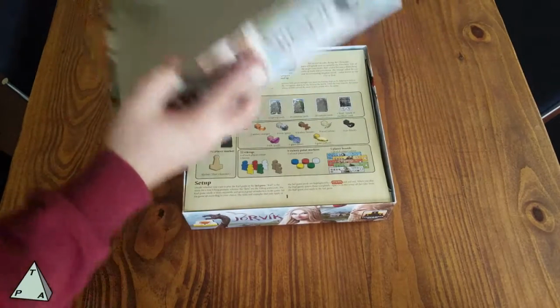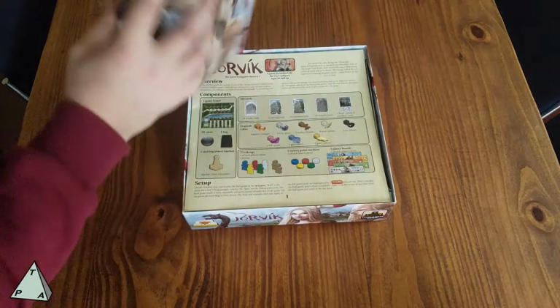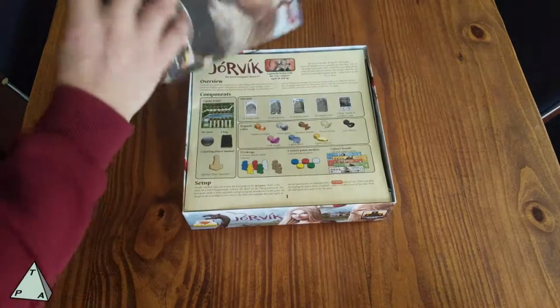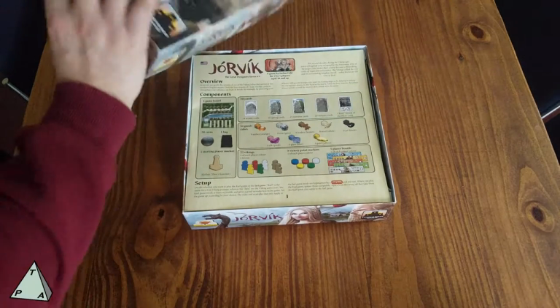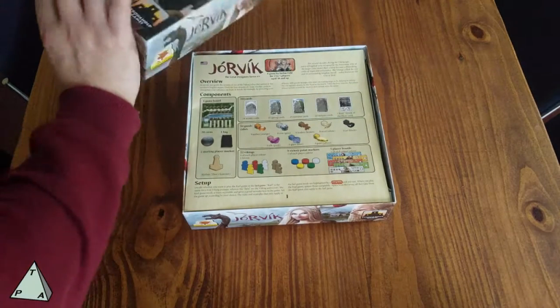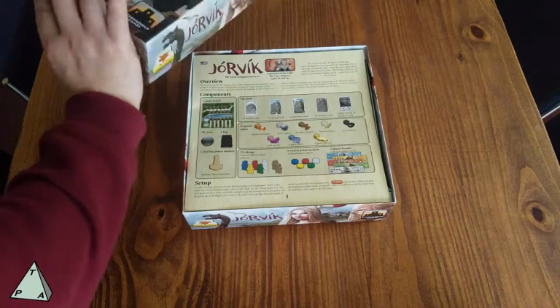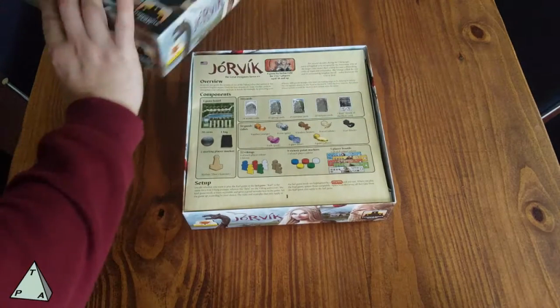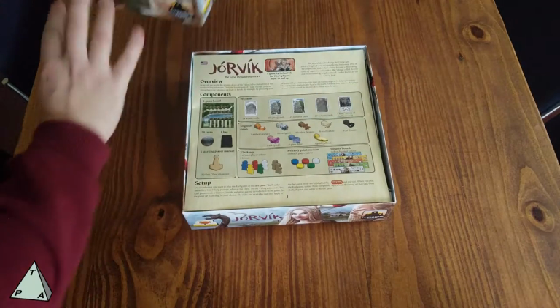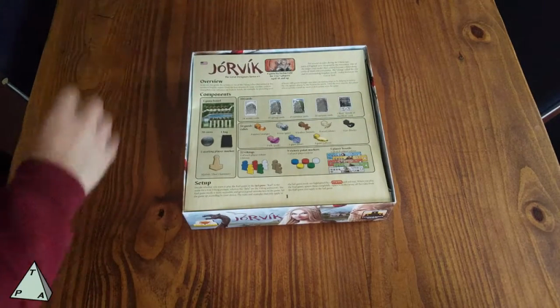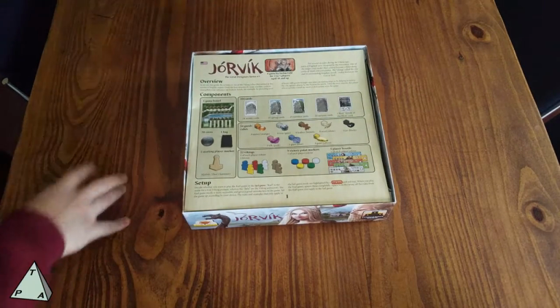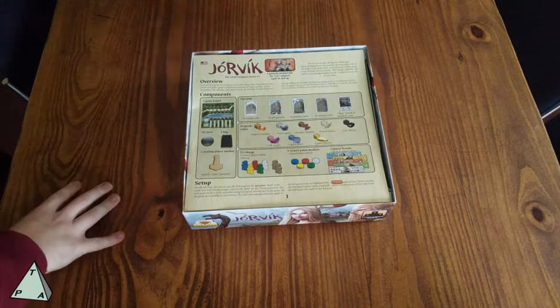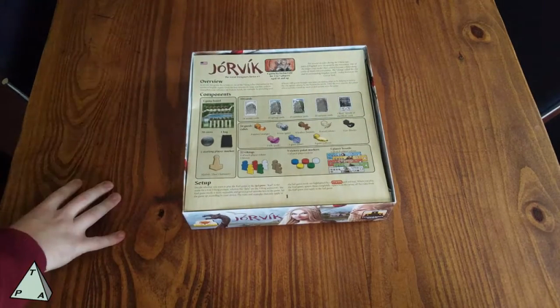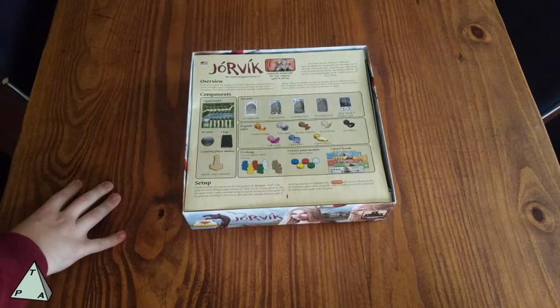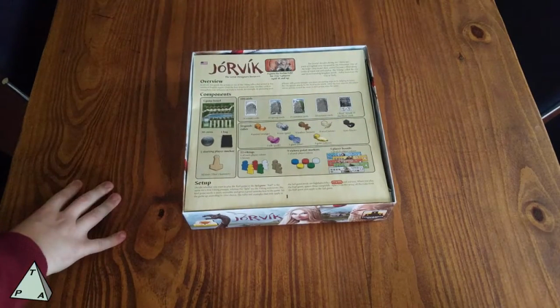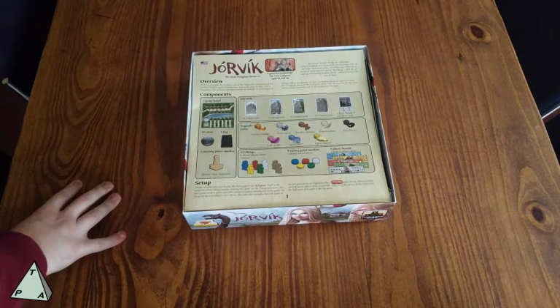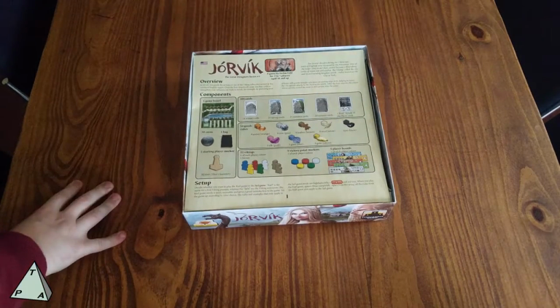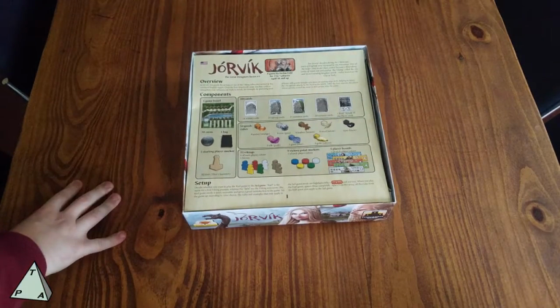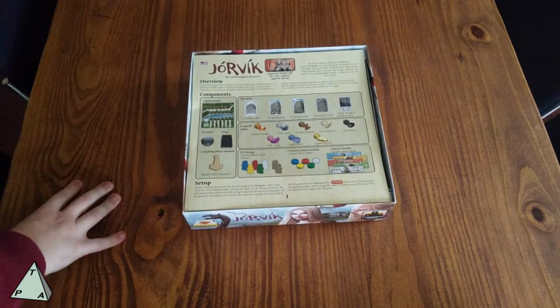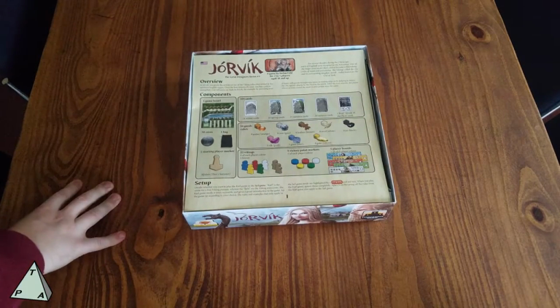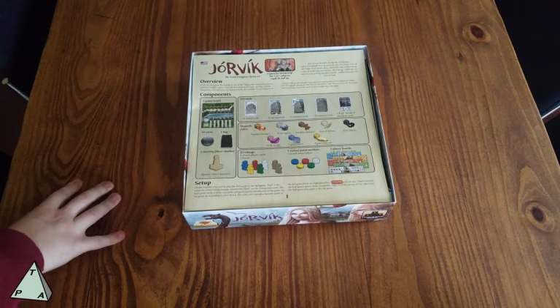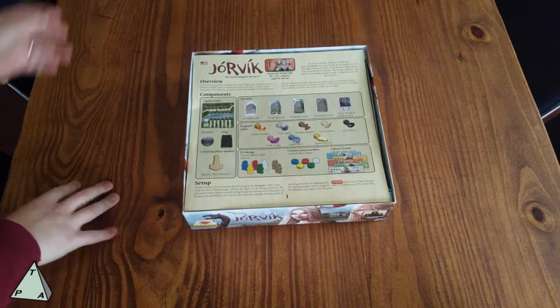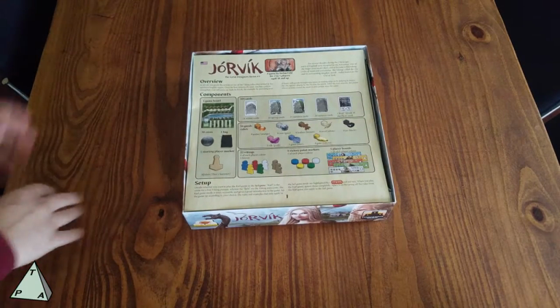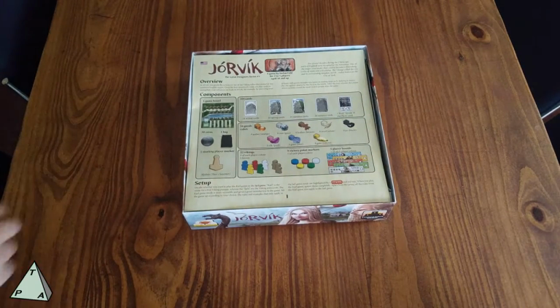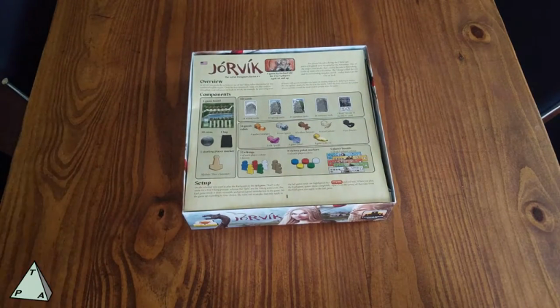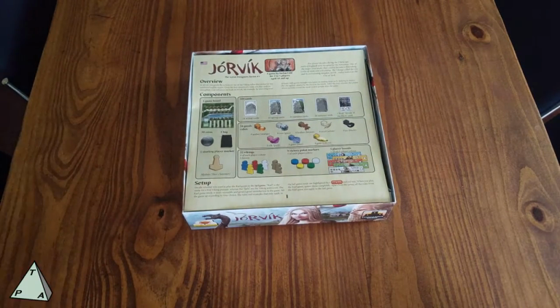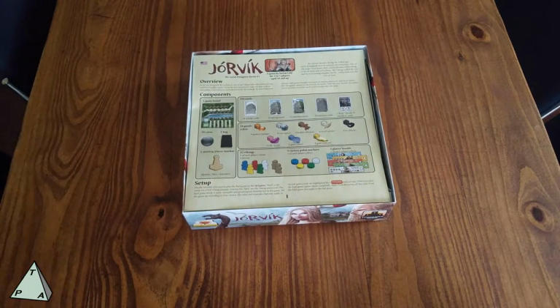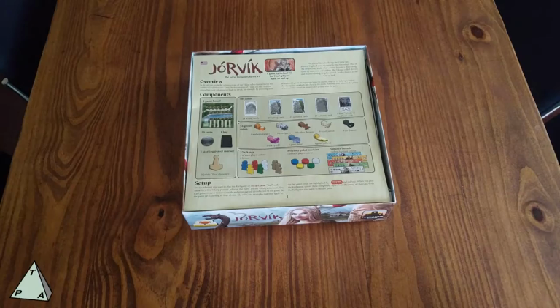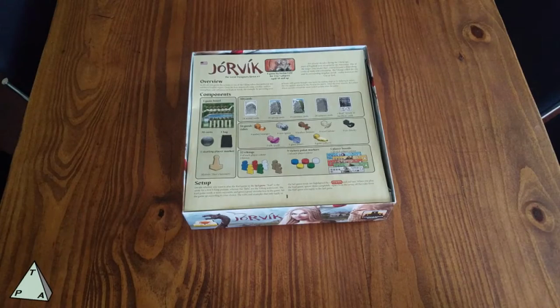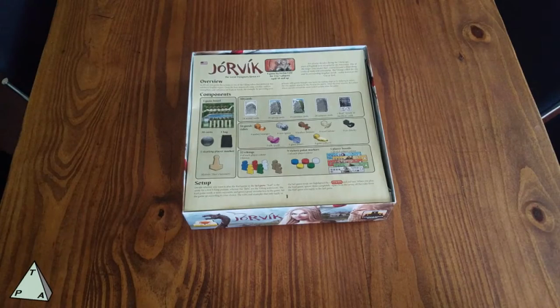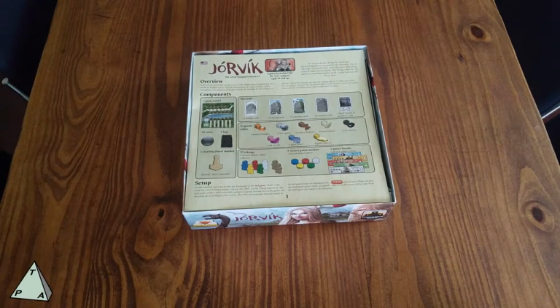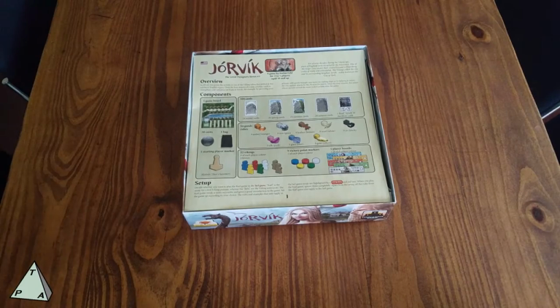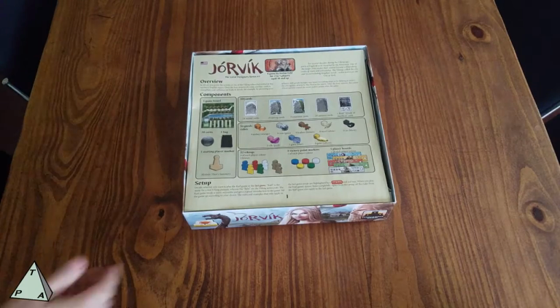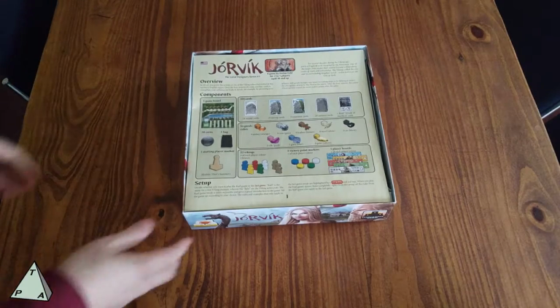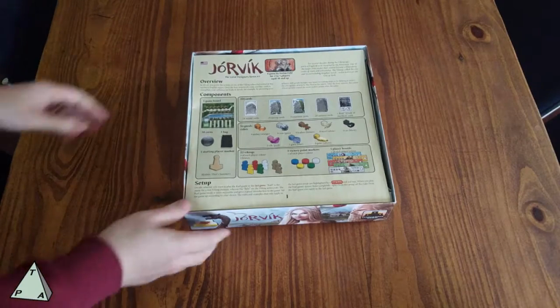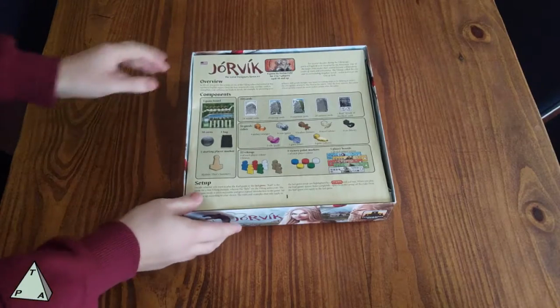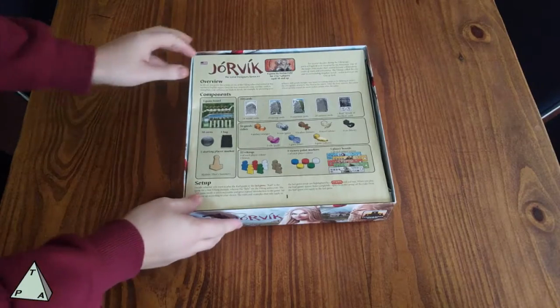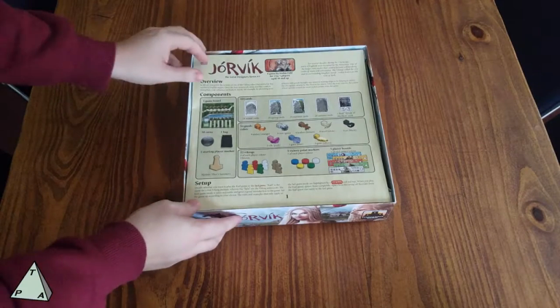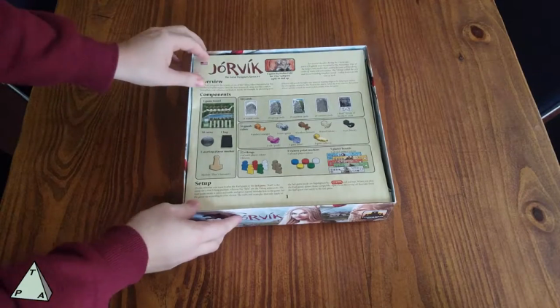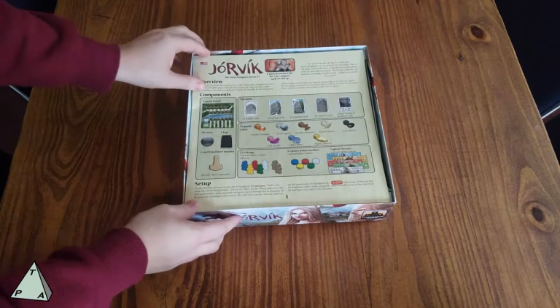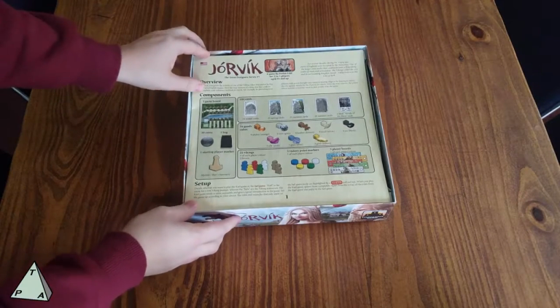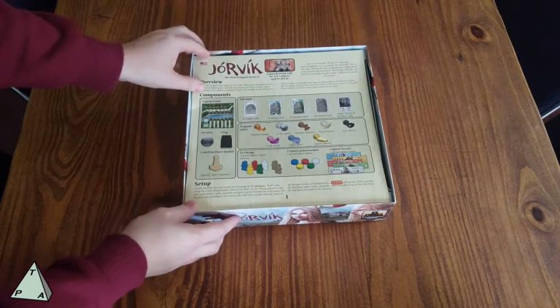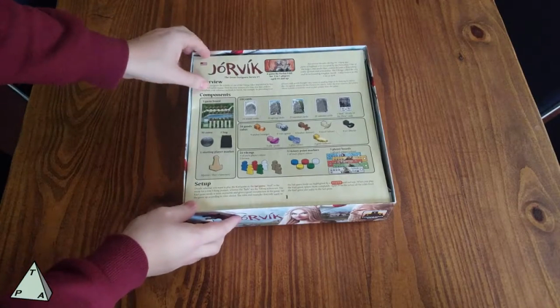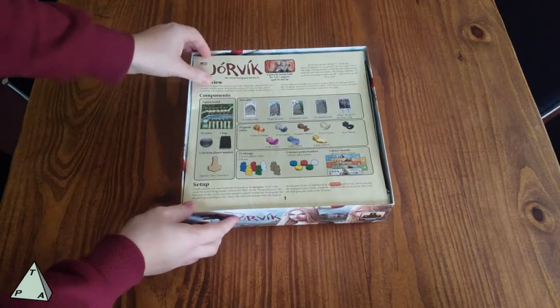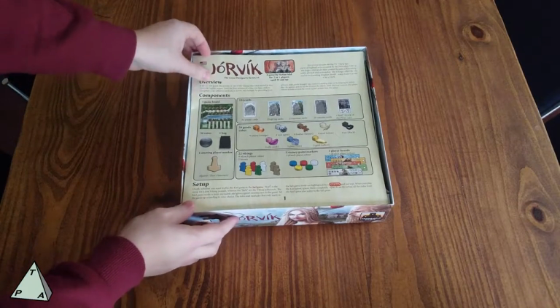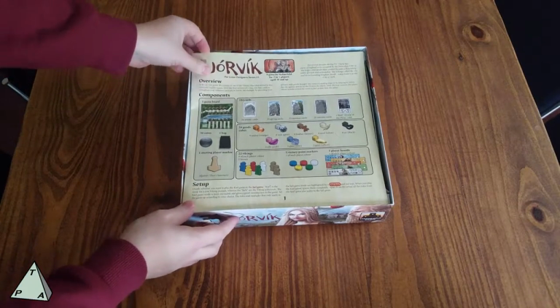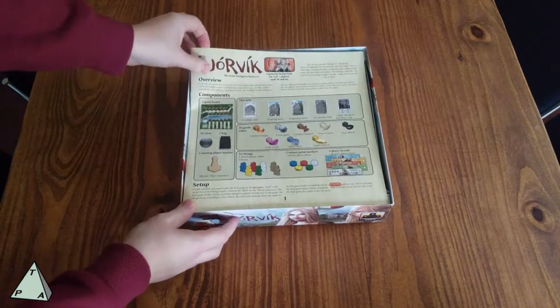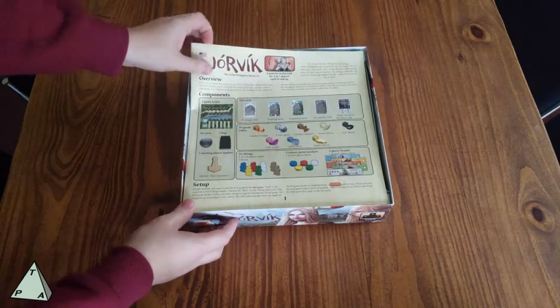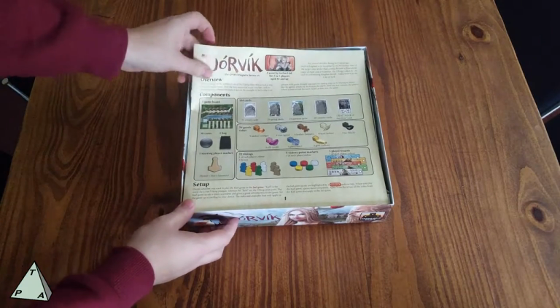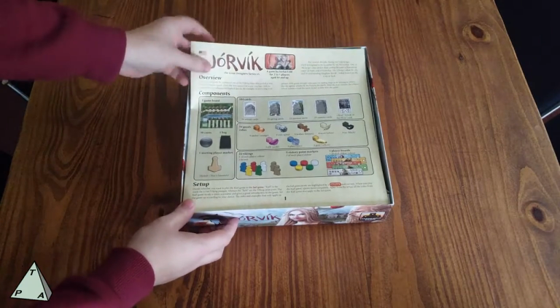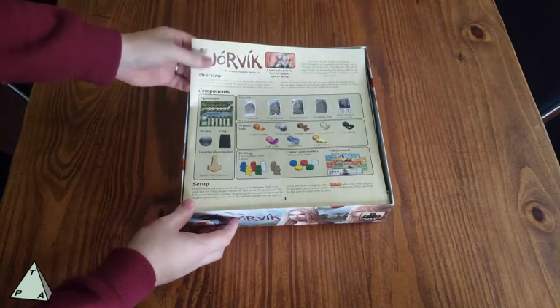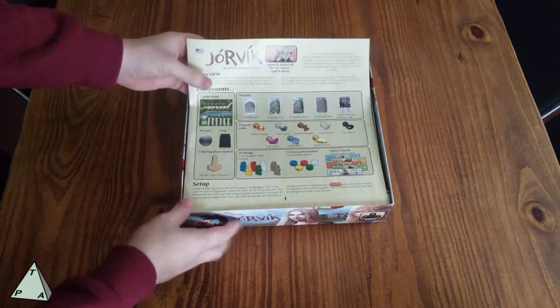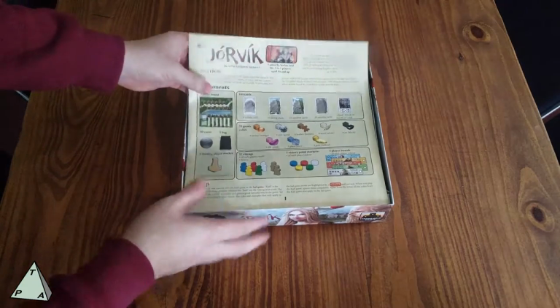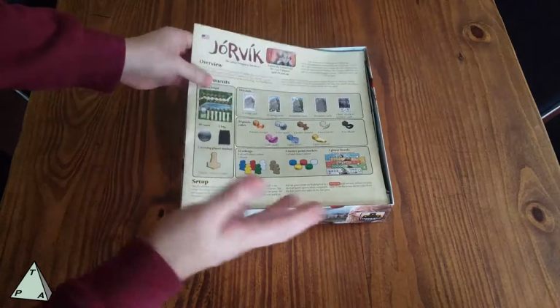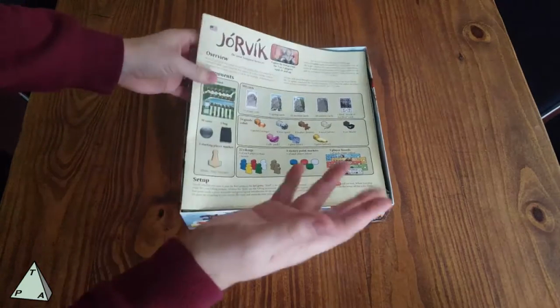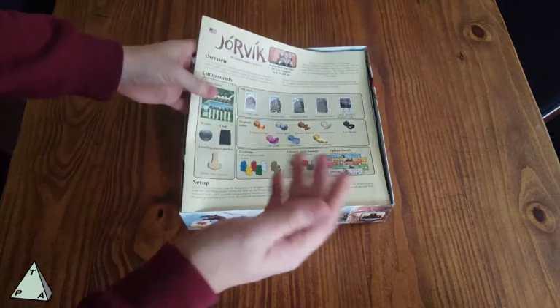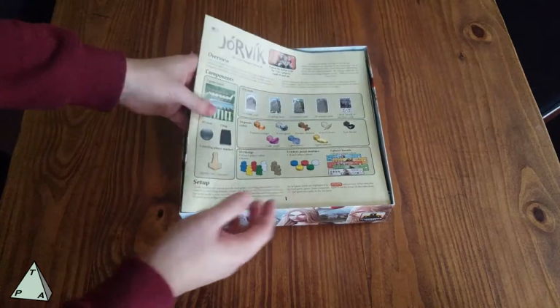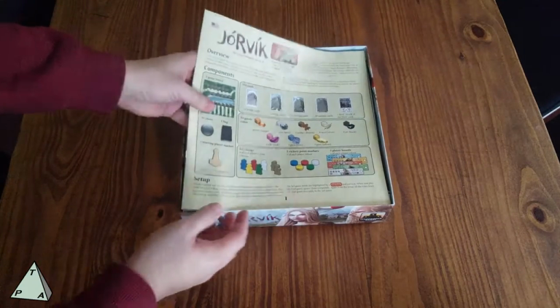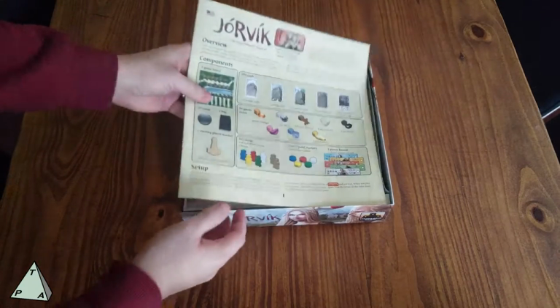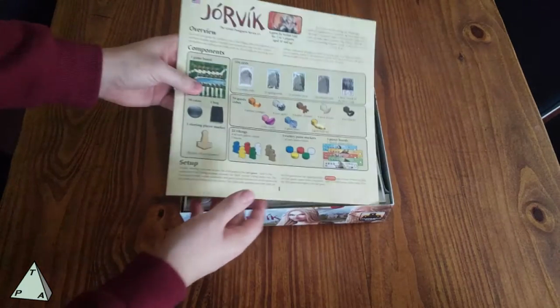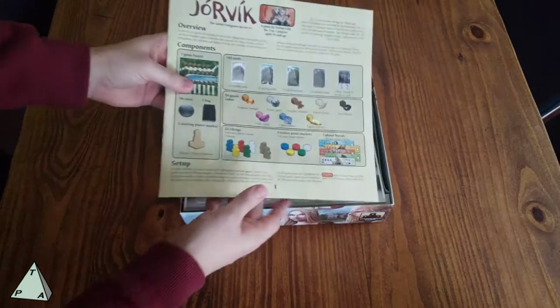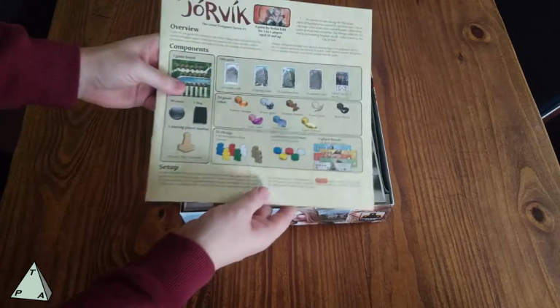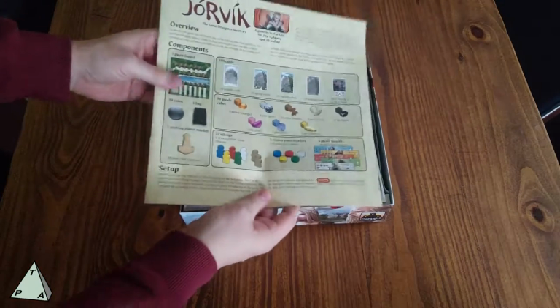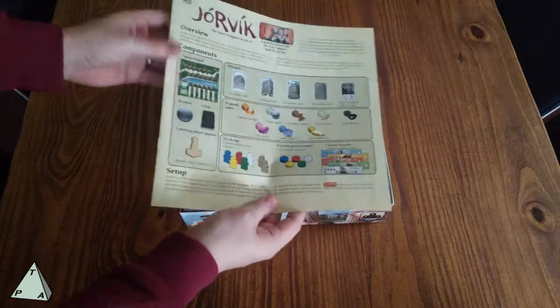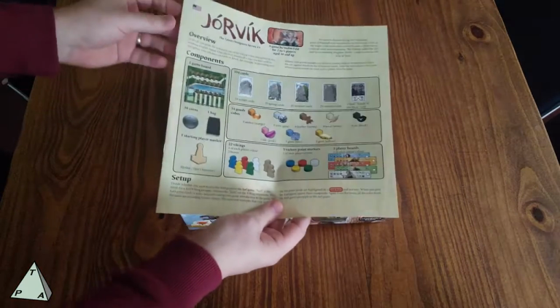It plays up to five players, which is nice. I think a lot of games do four players, and I think five can be a sweet spot for those times you have extra players.